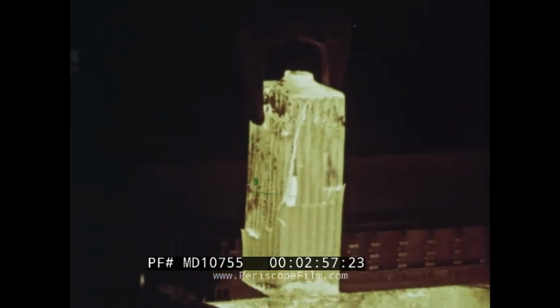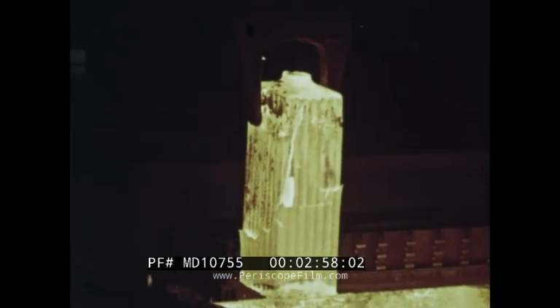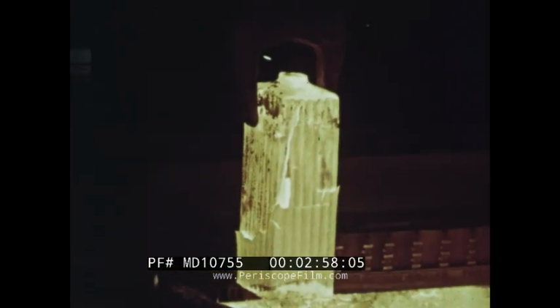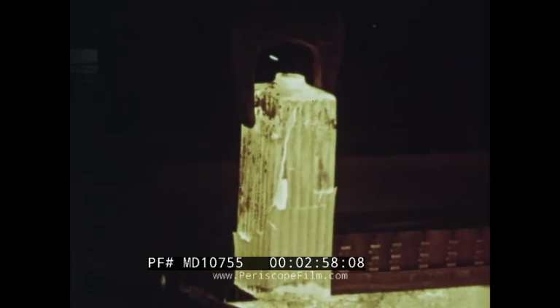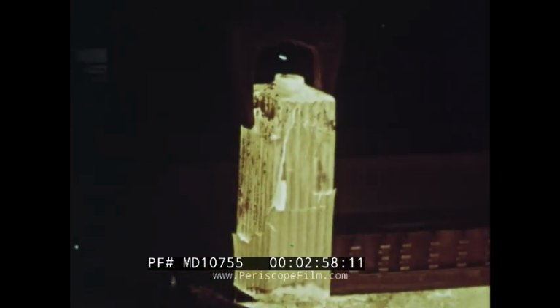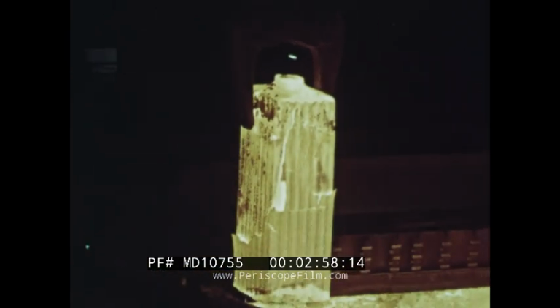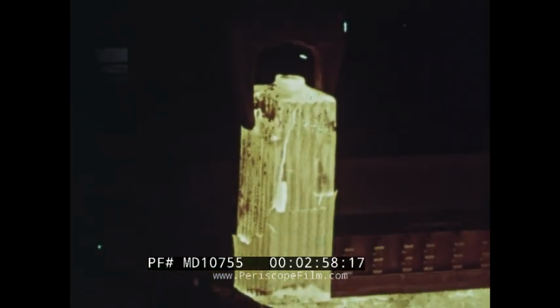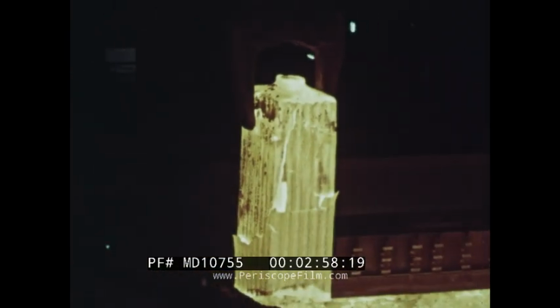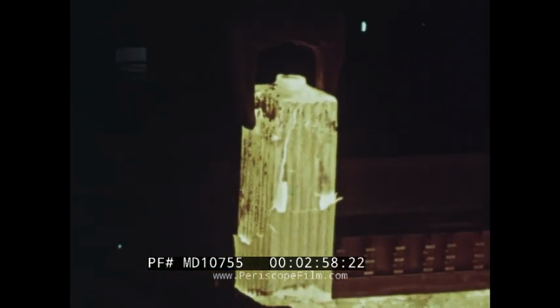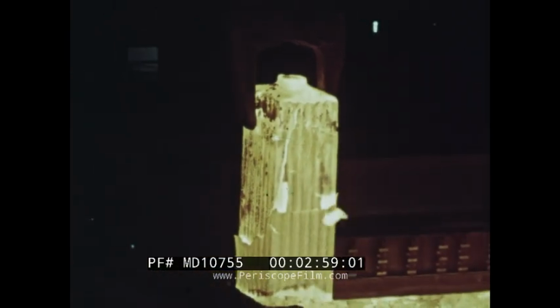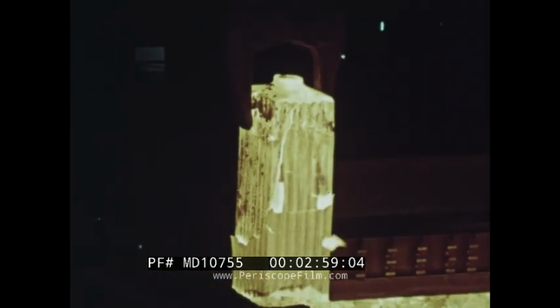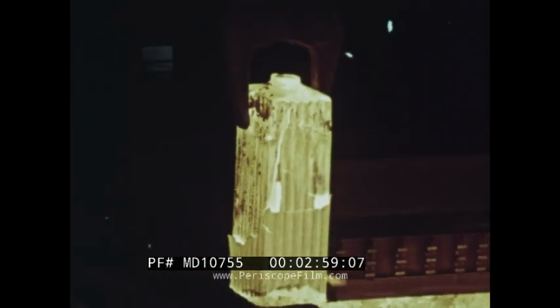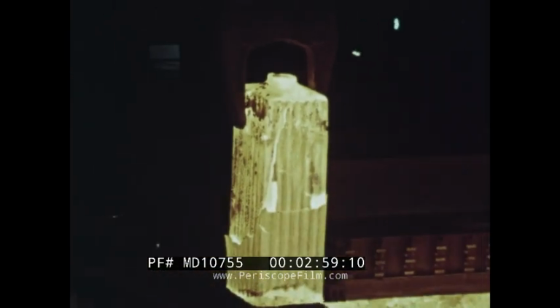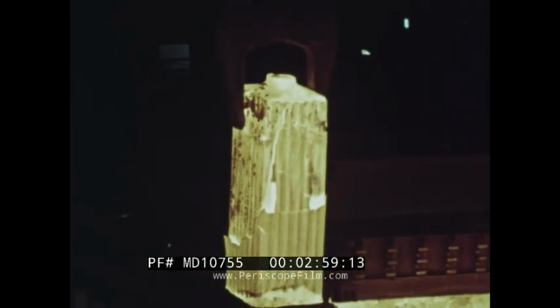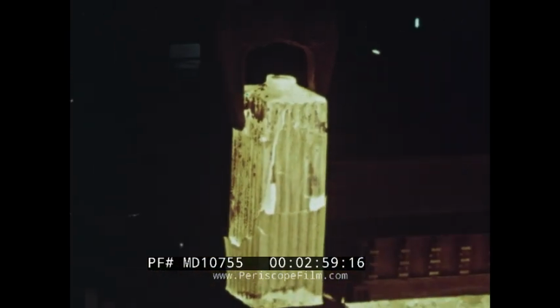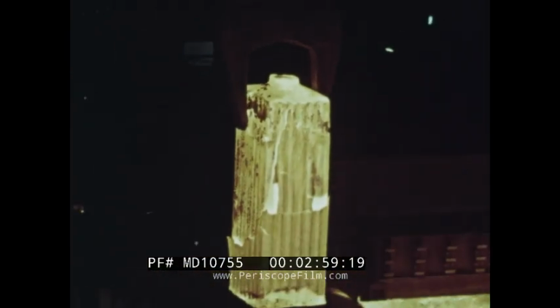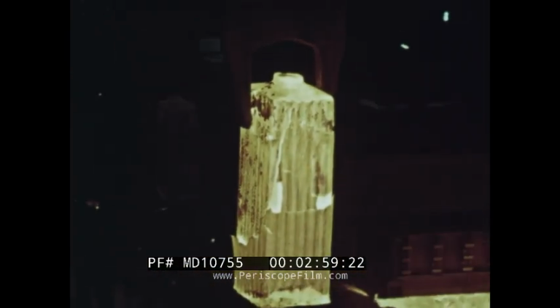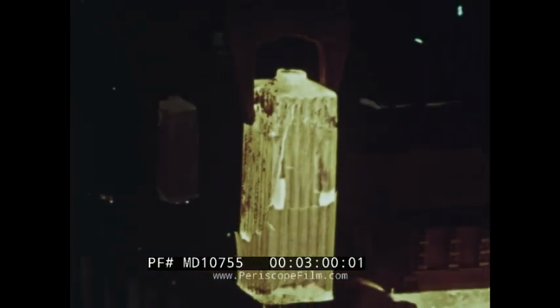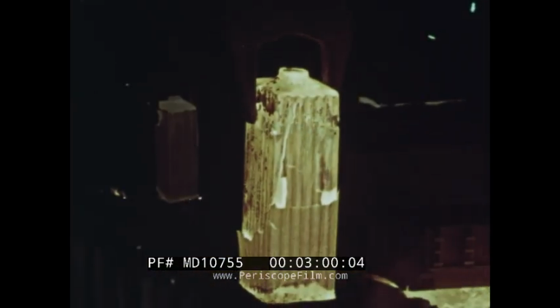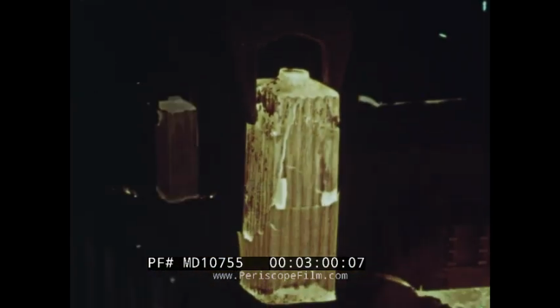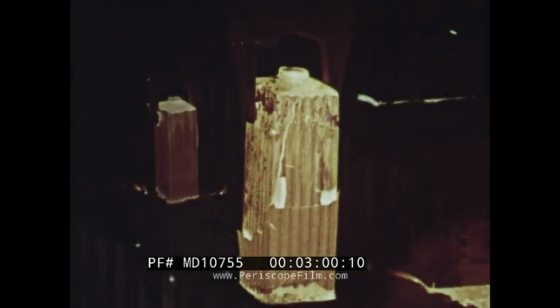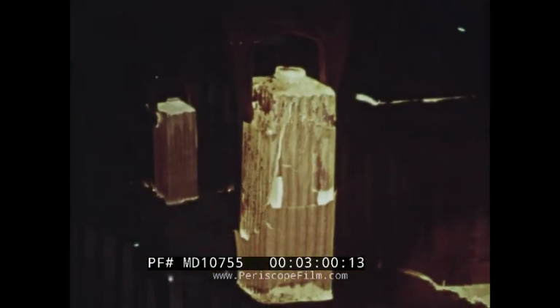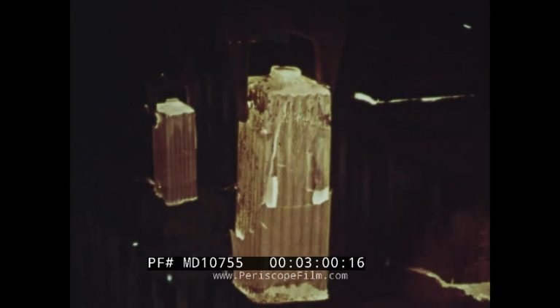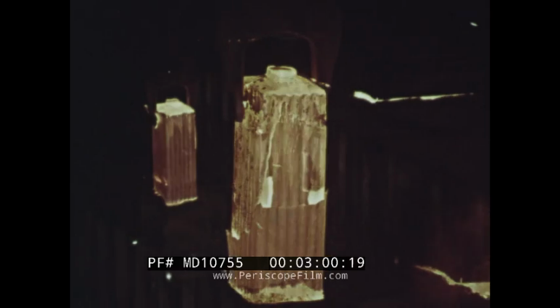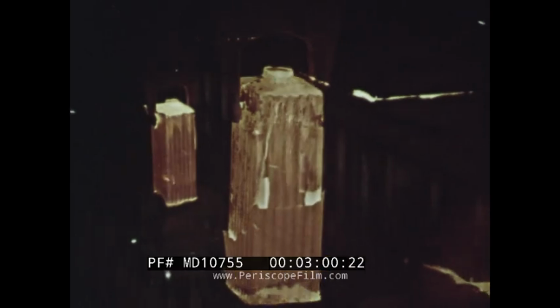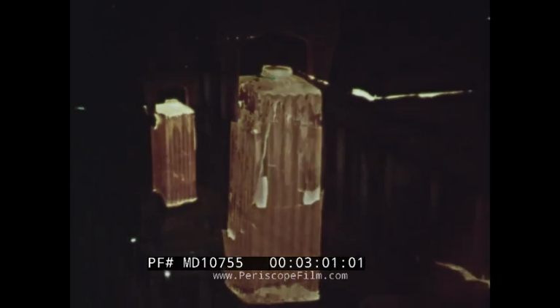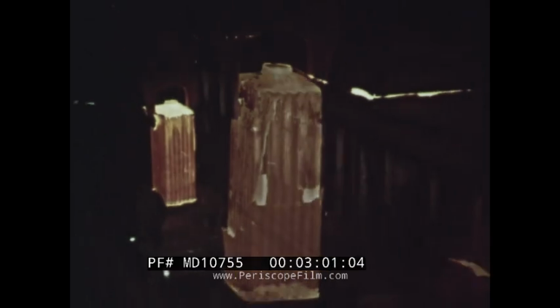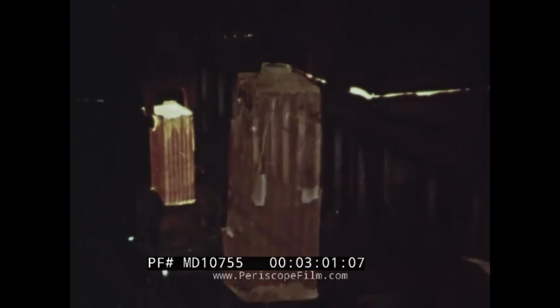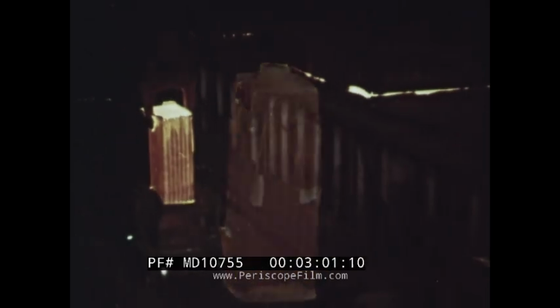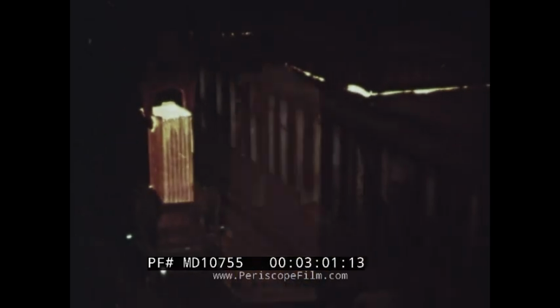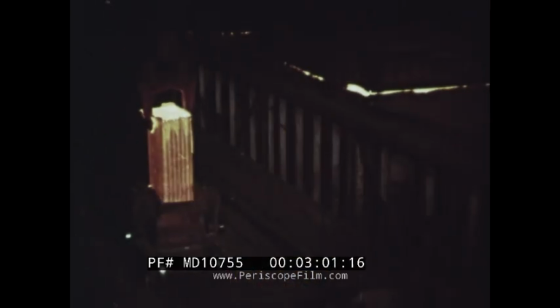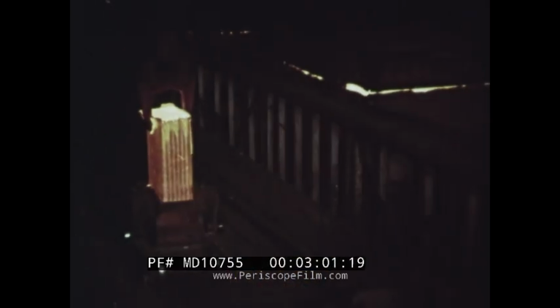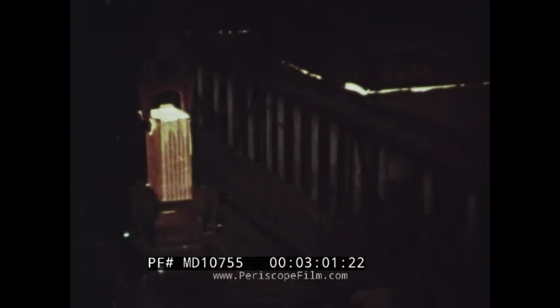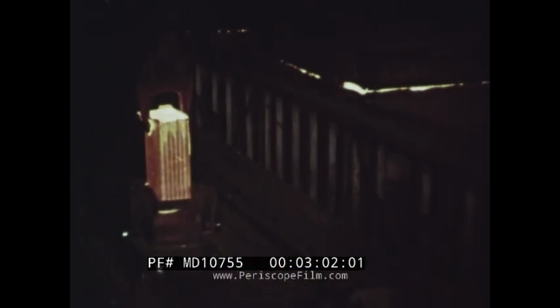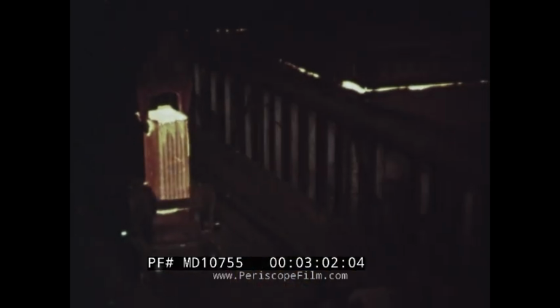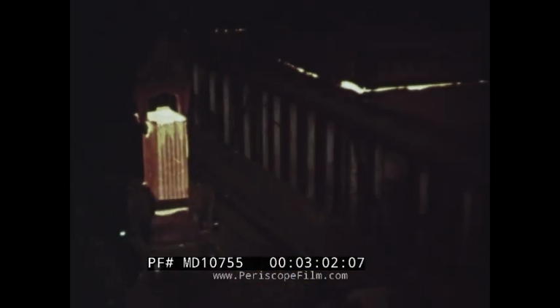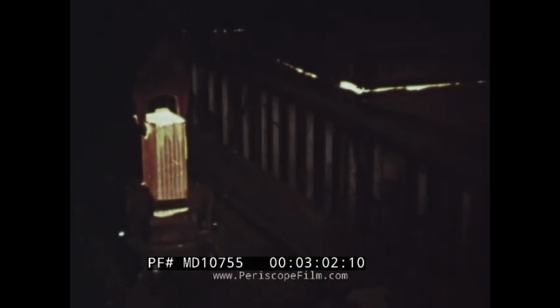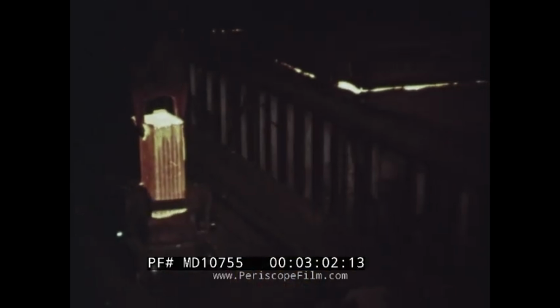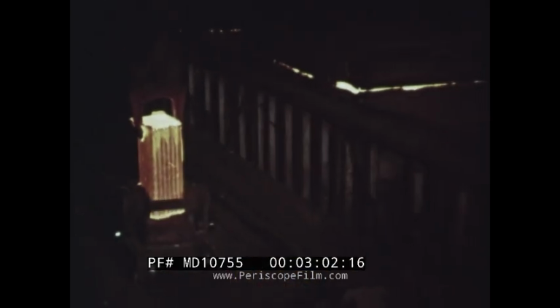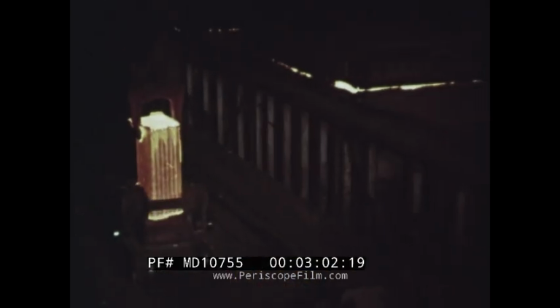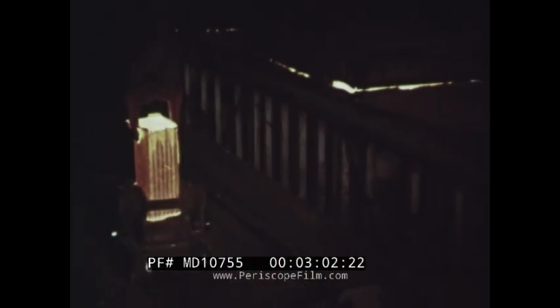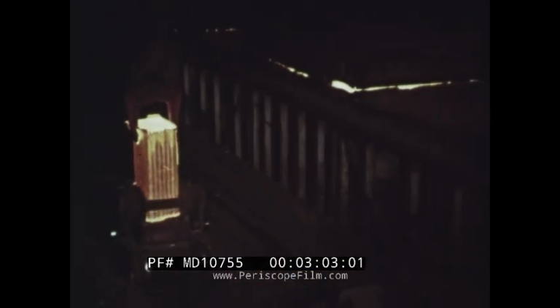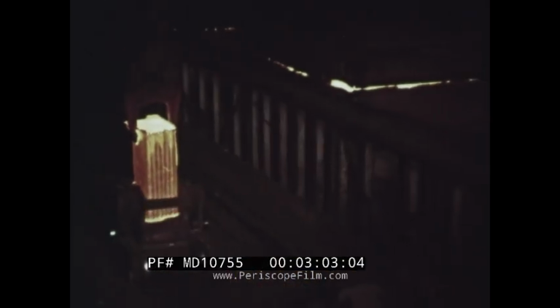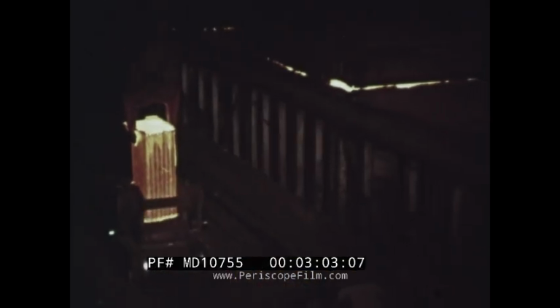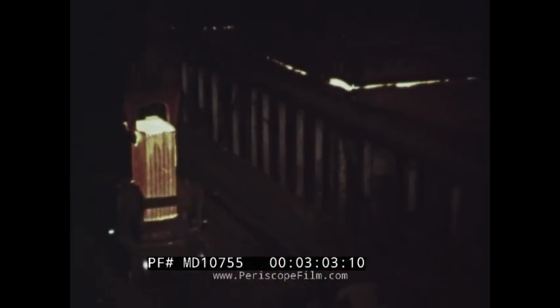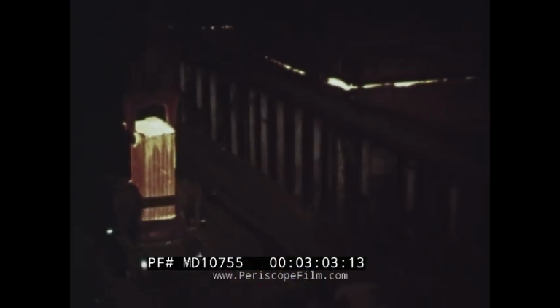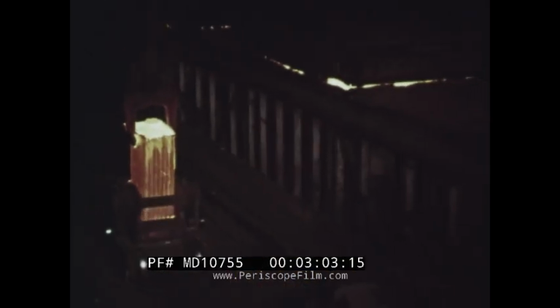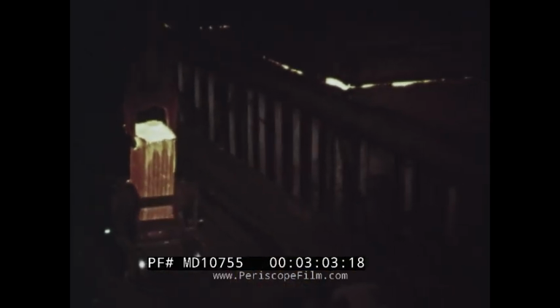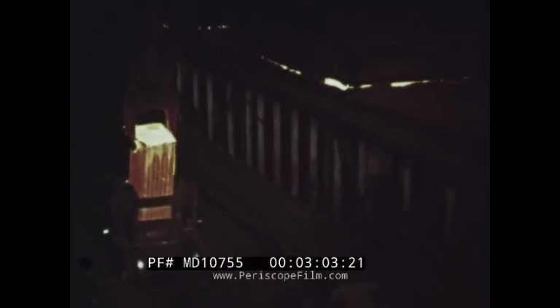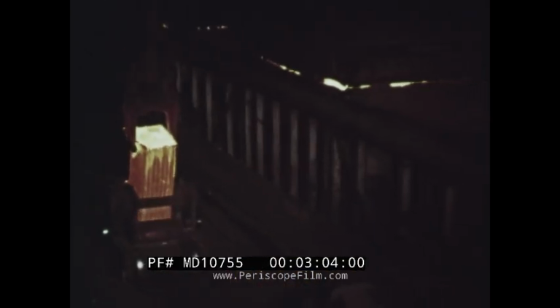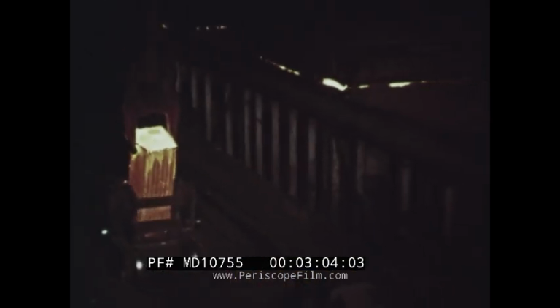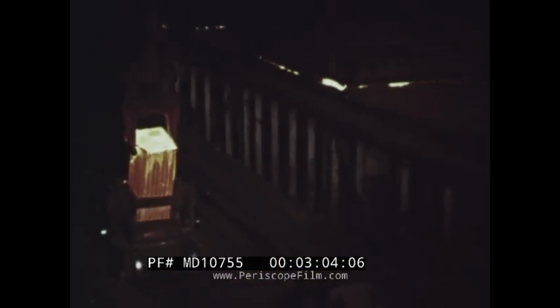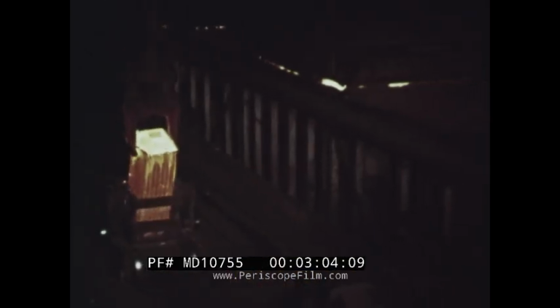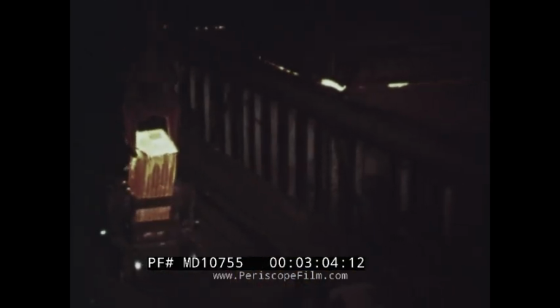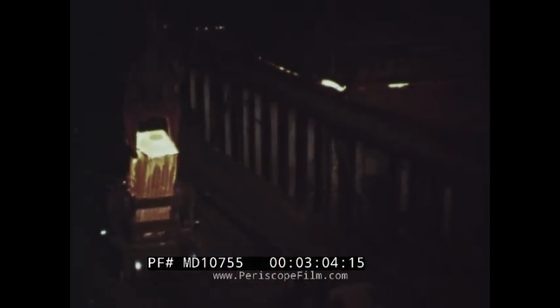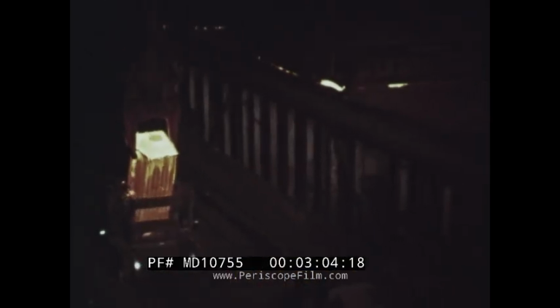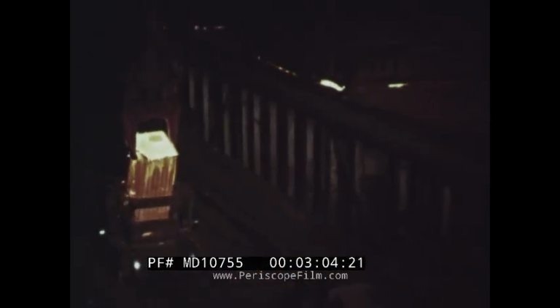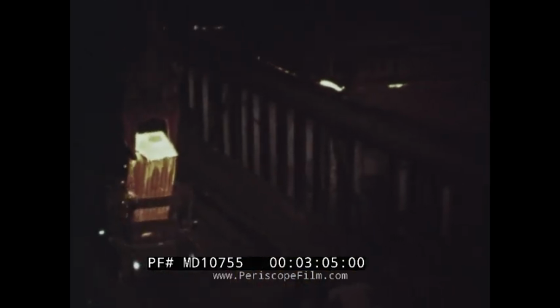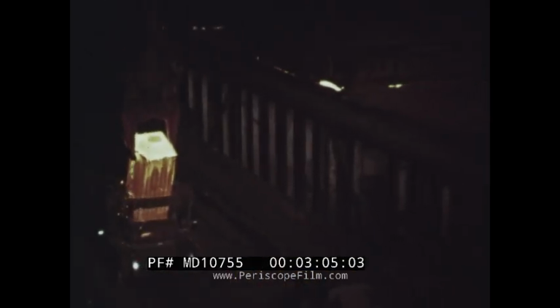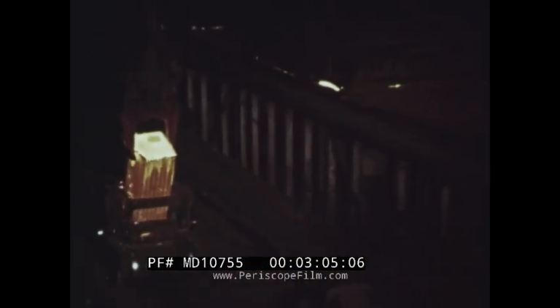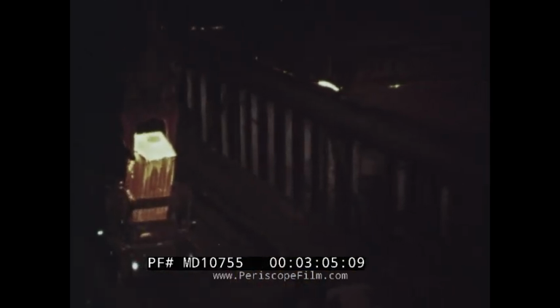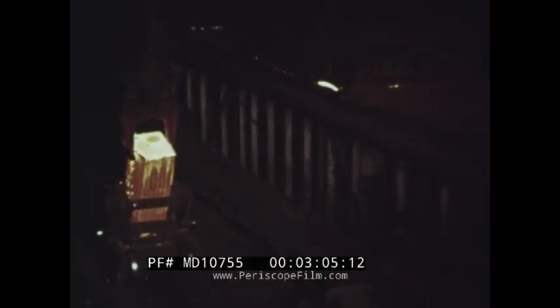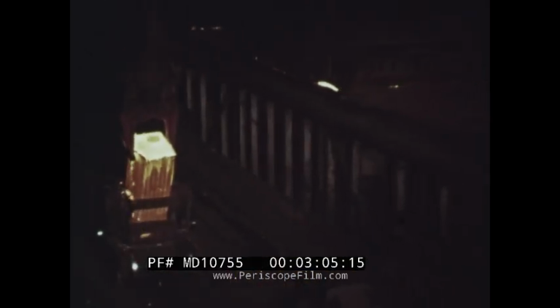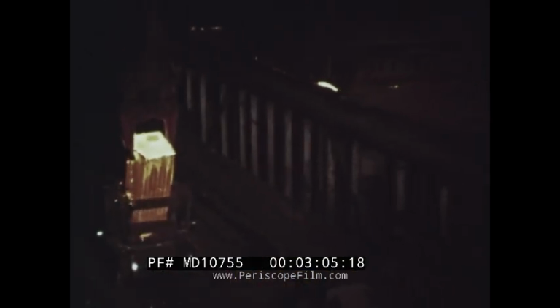When the ingot is ready for rolling, it is placed on a buggy — the pot car — which takes it to the primary rolling mill.